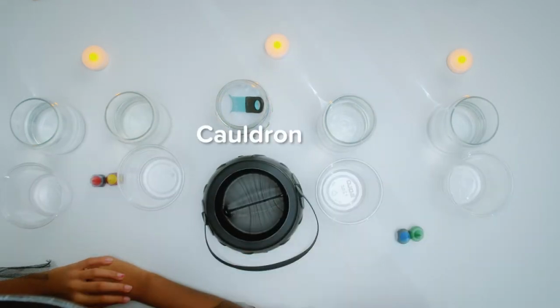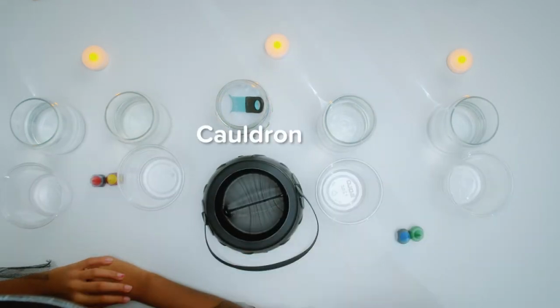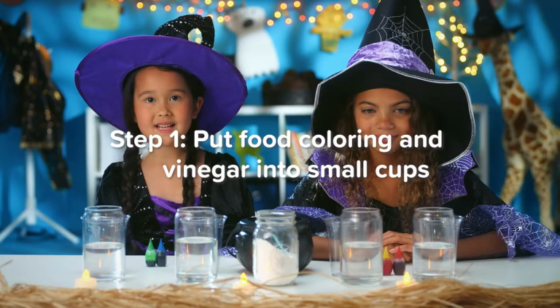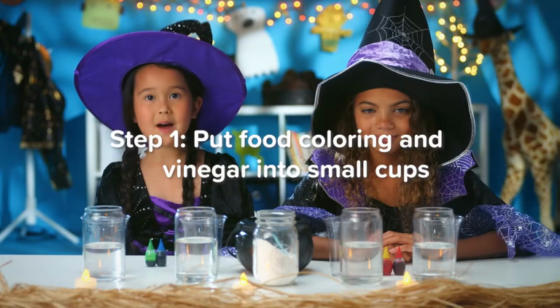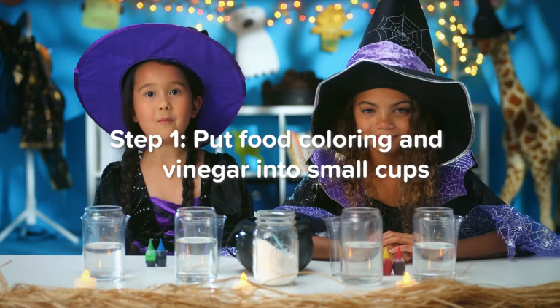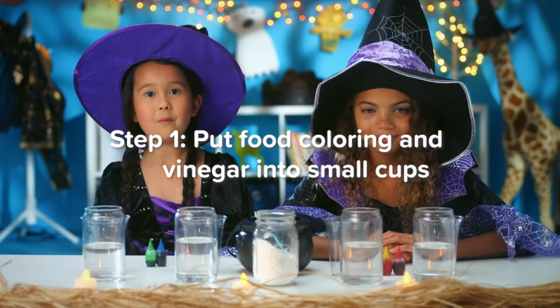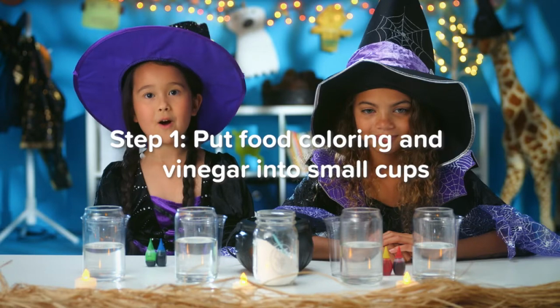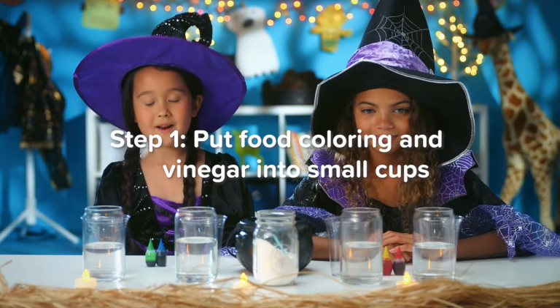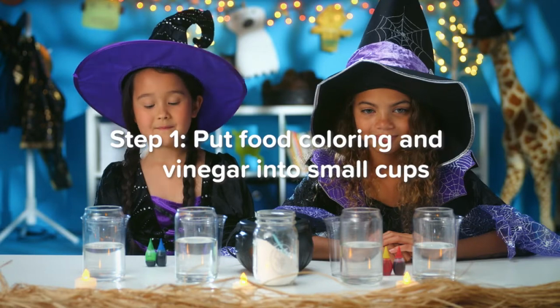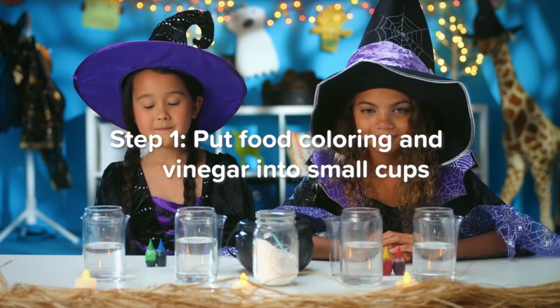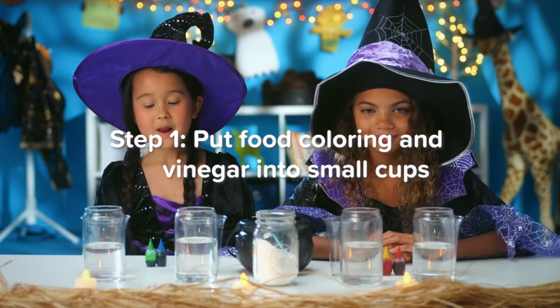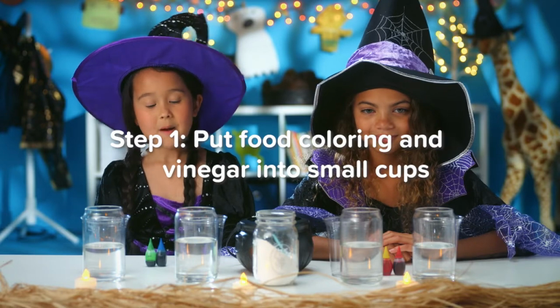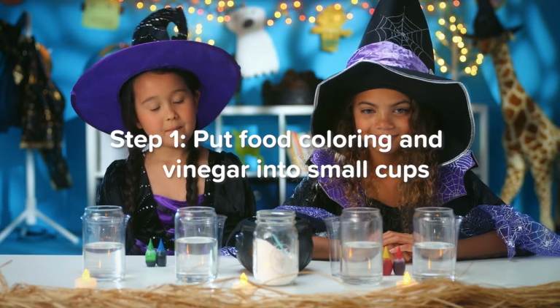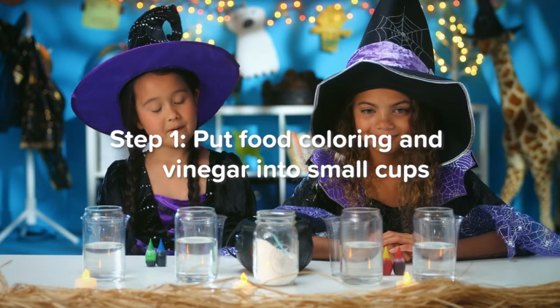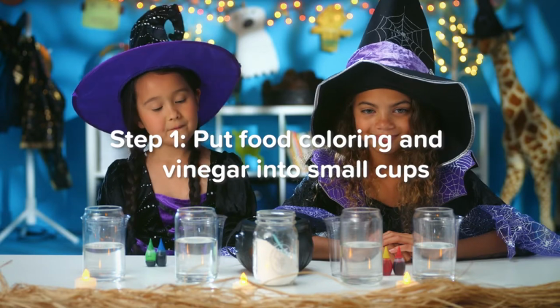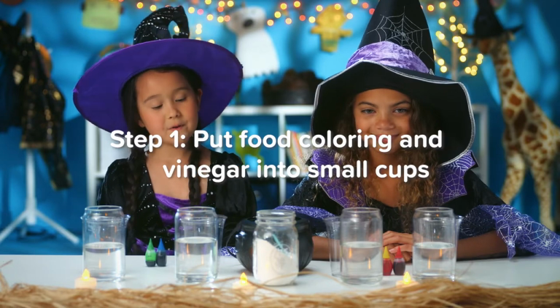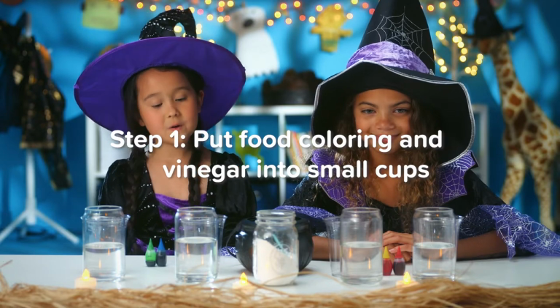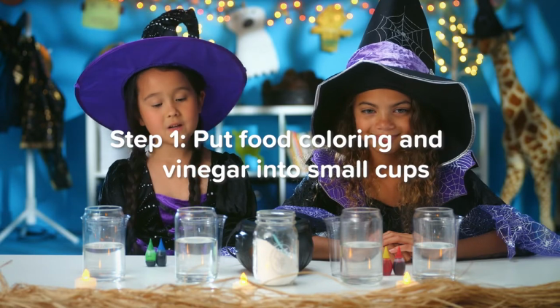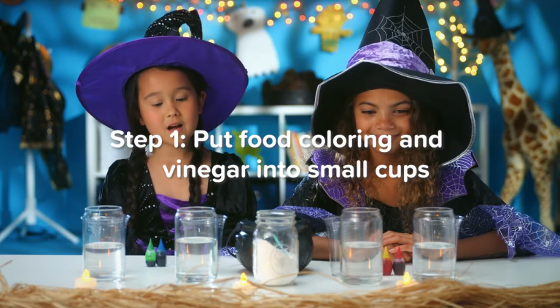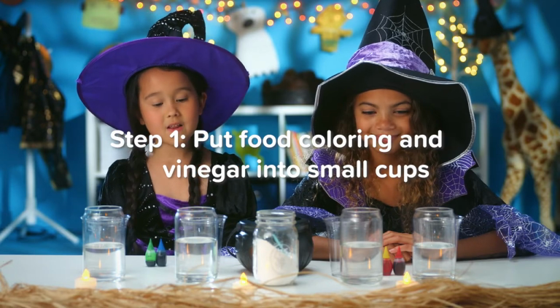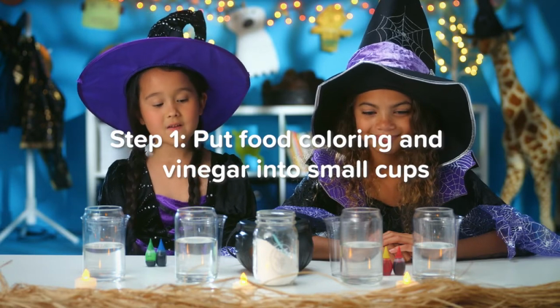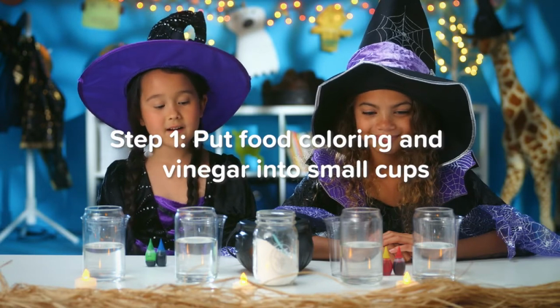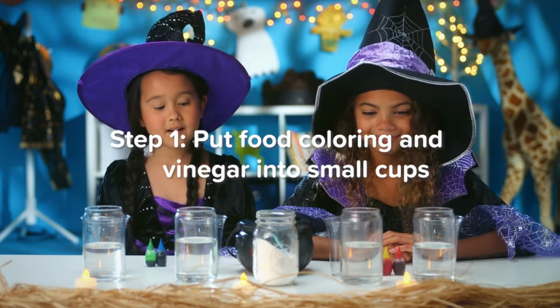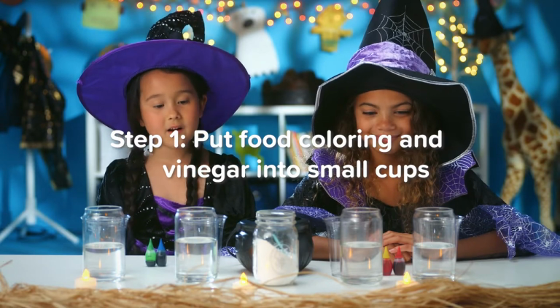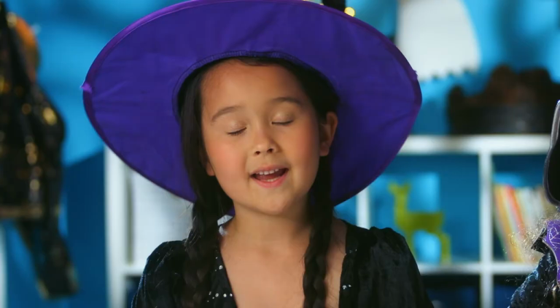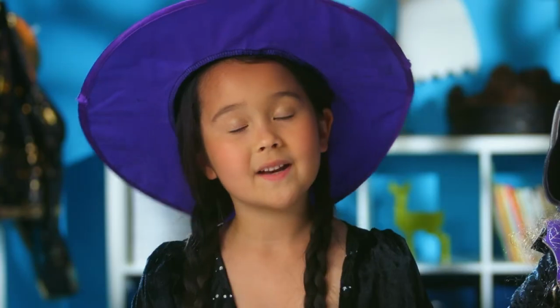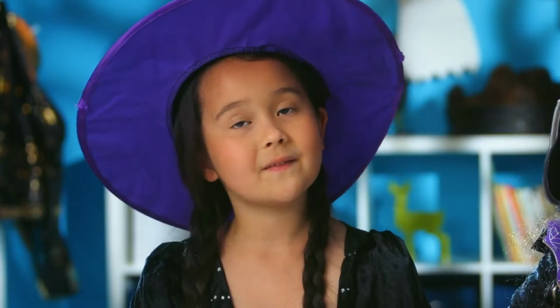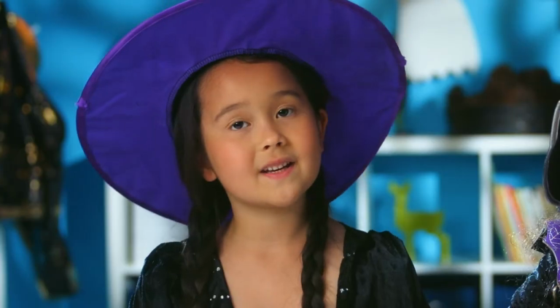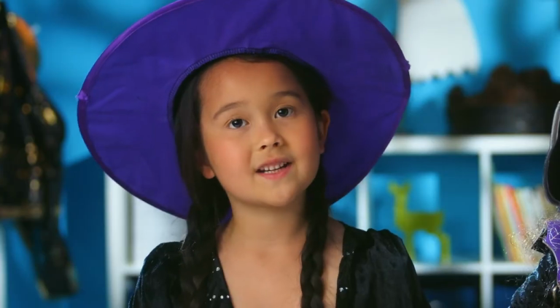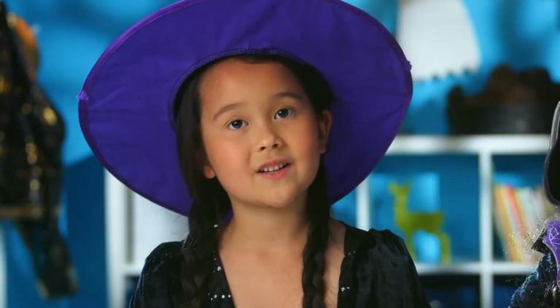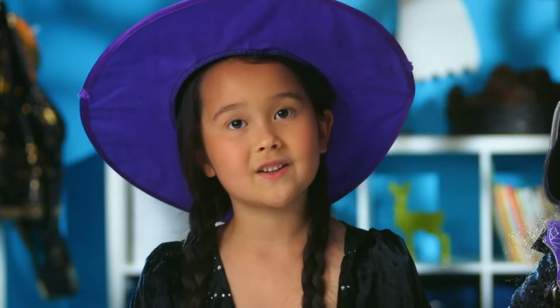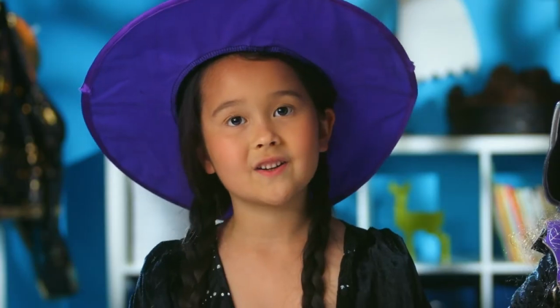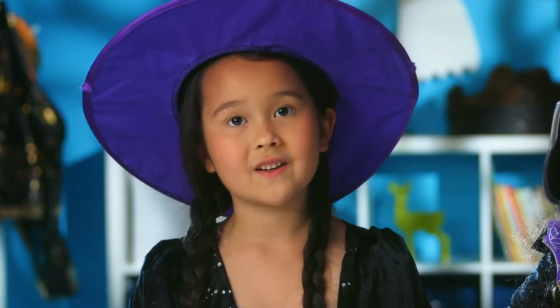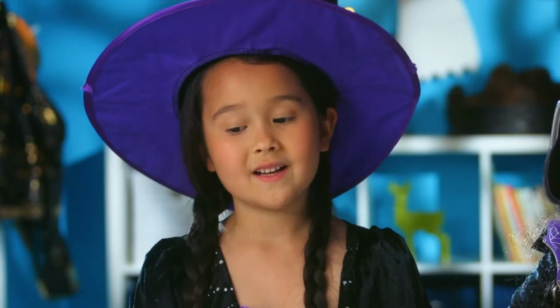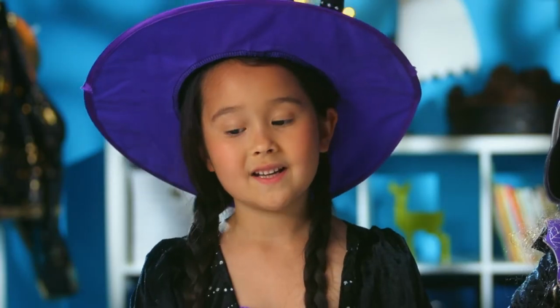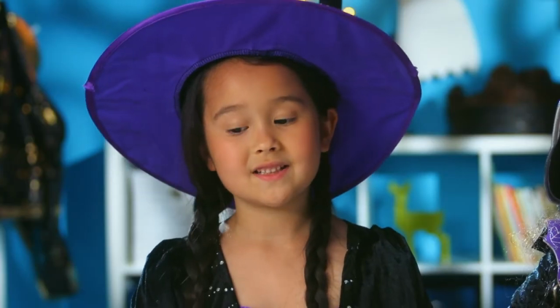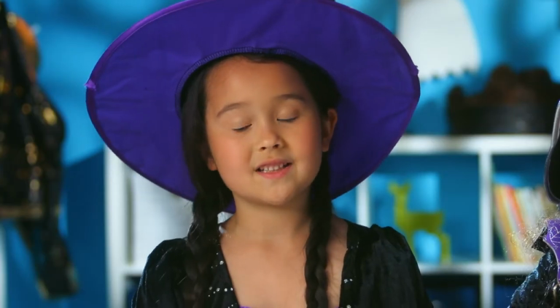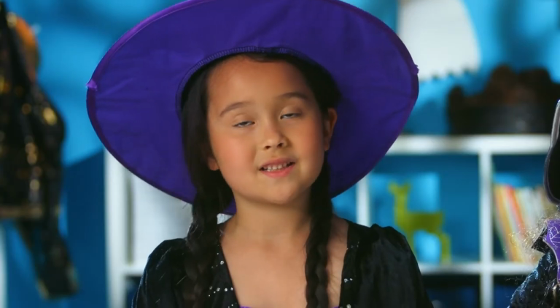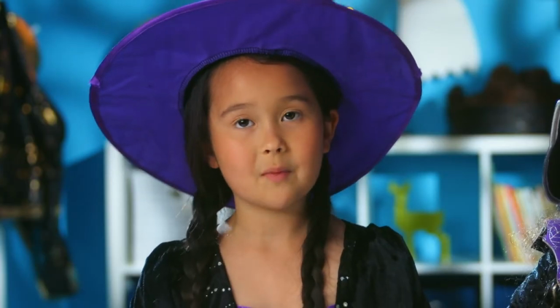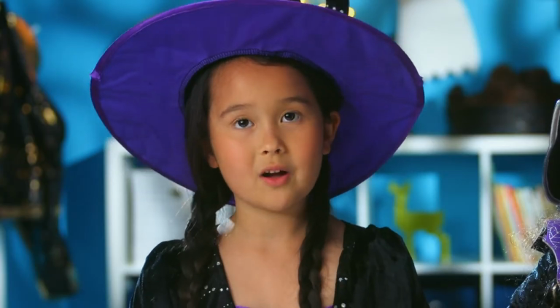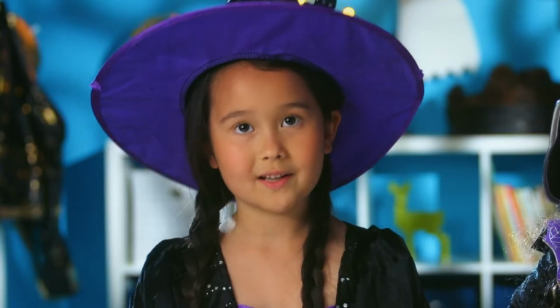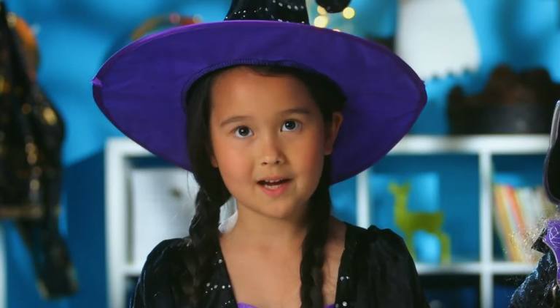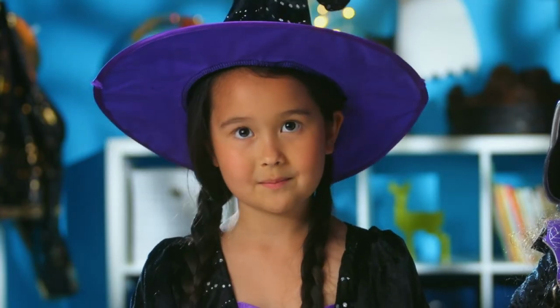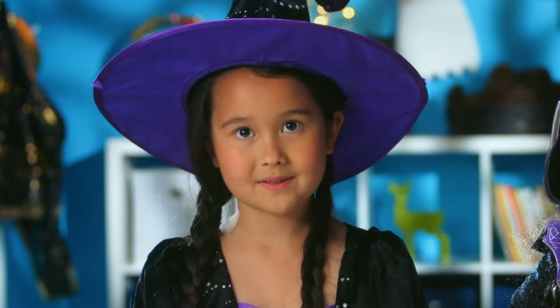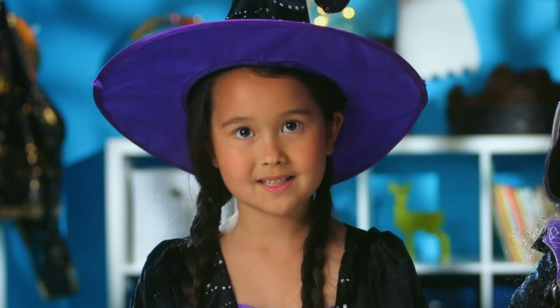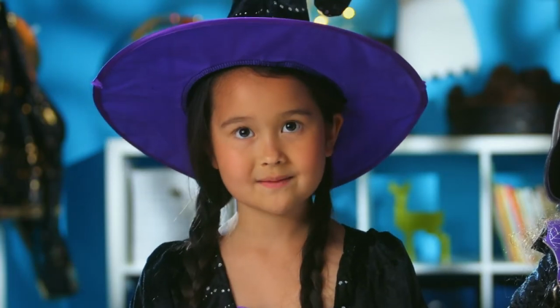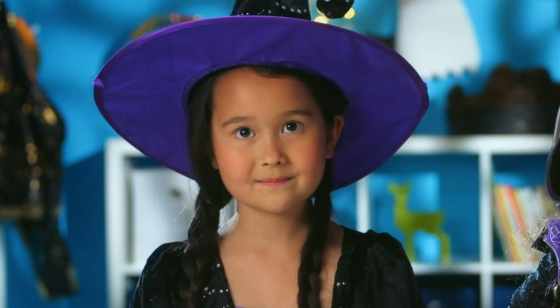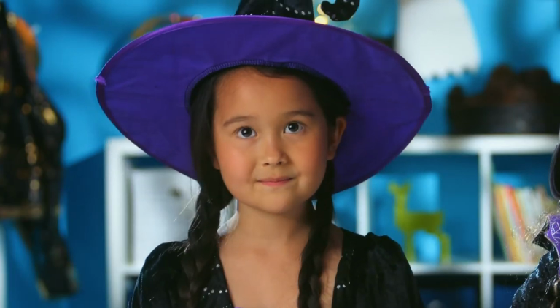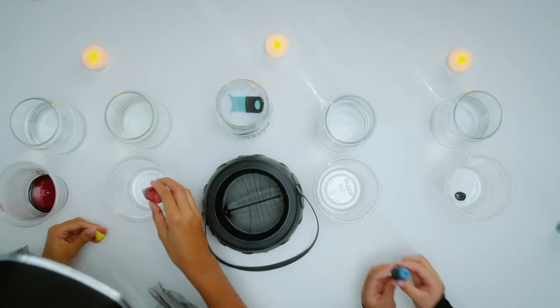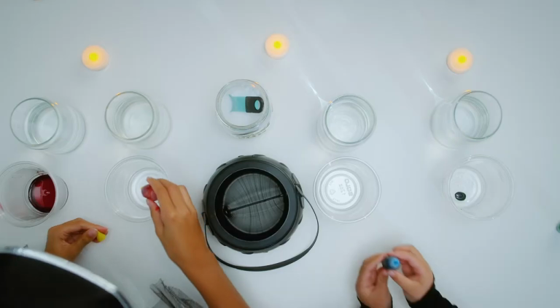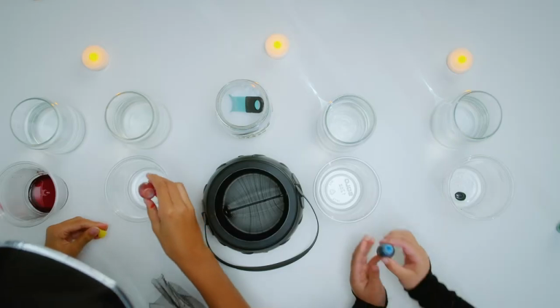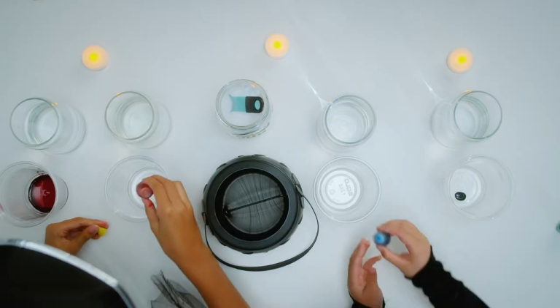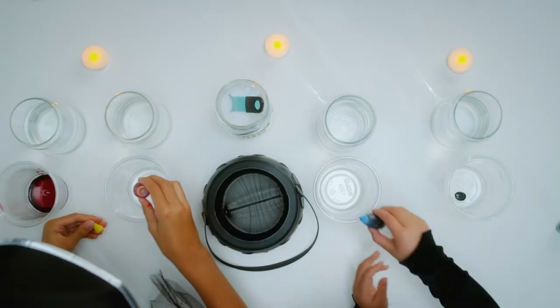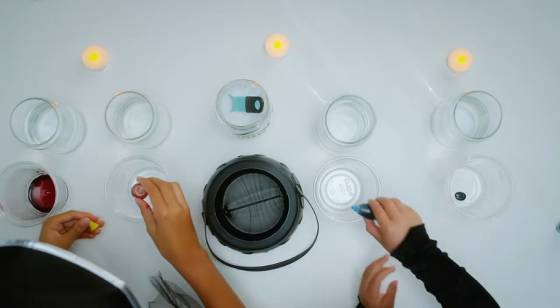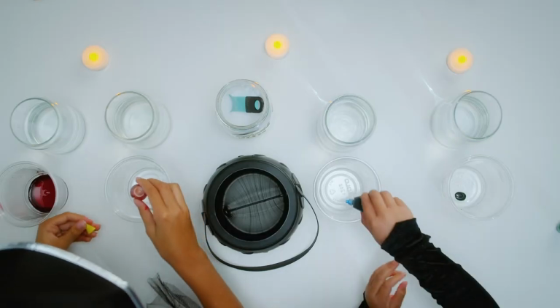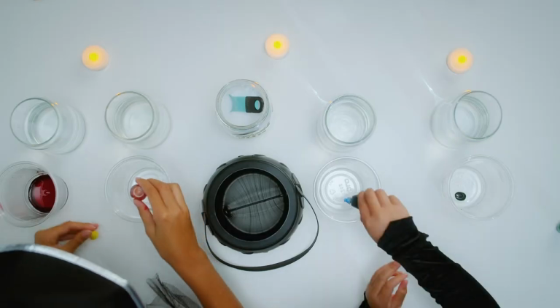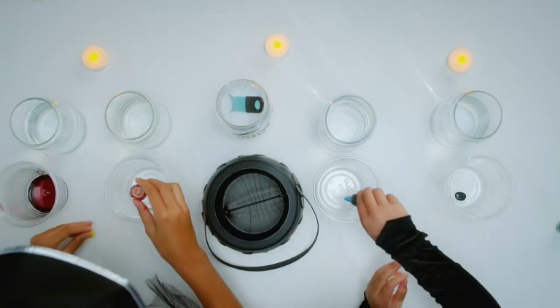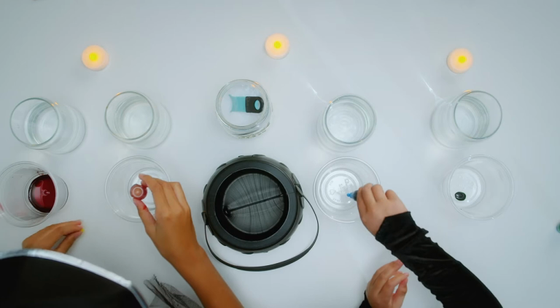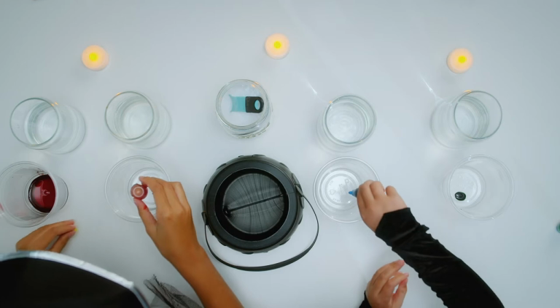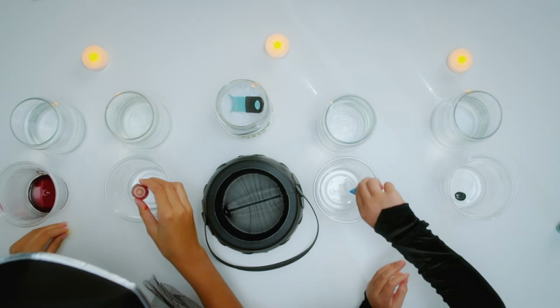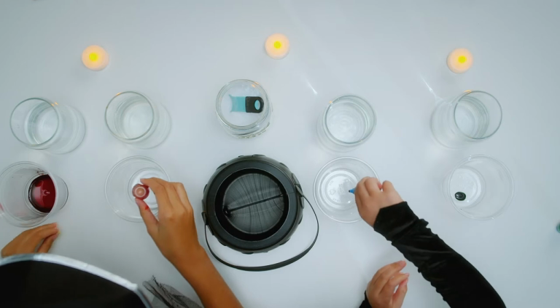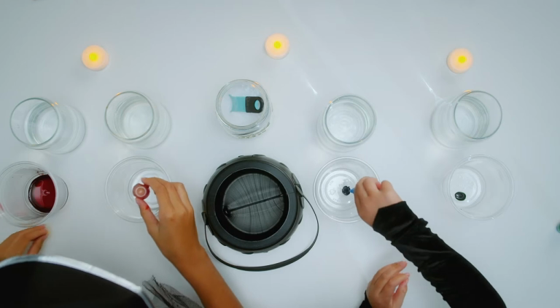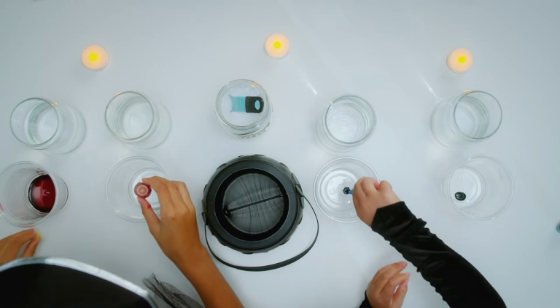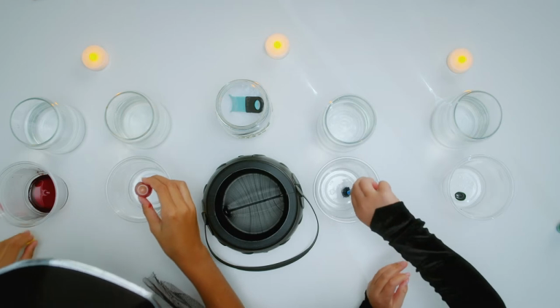Step one: put food coloring and vinegar into small cups. You're gonna want a different cup for each color.